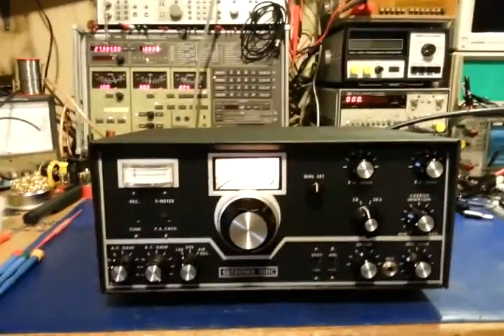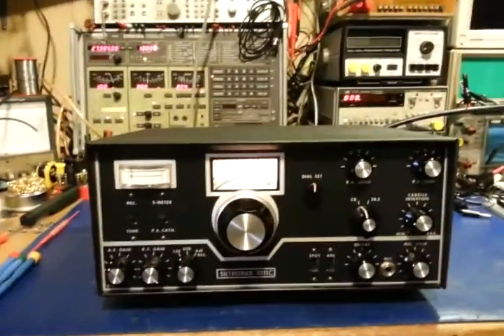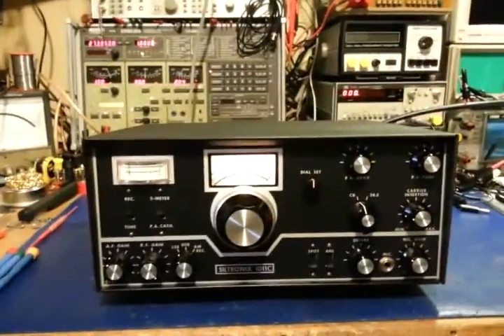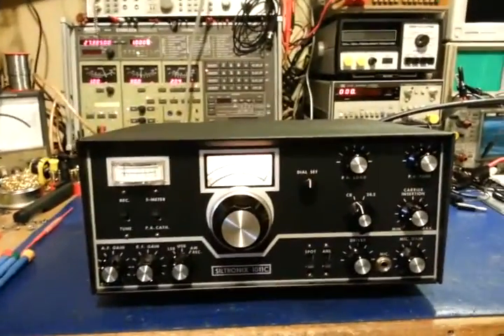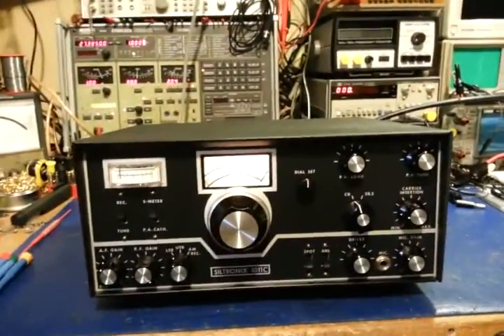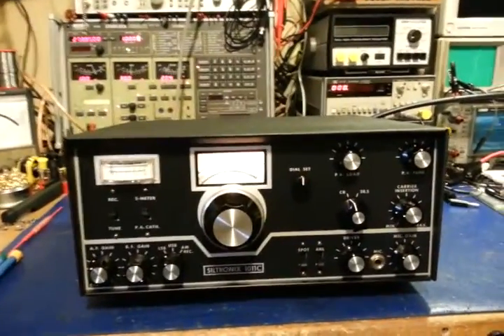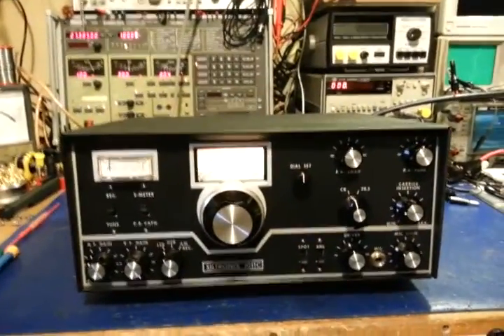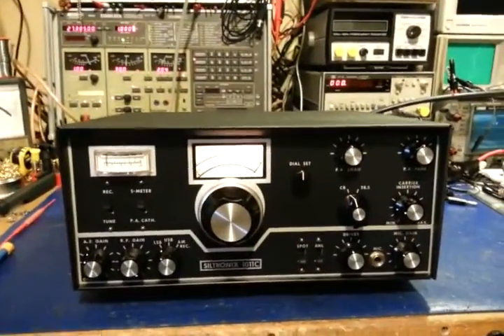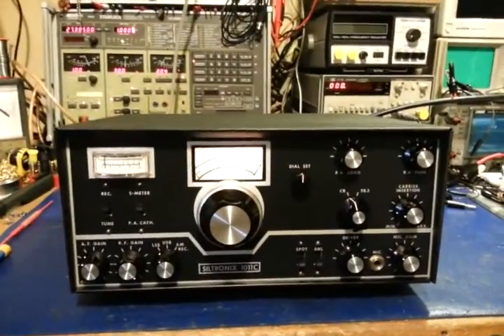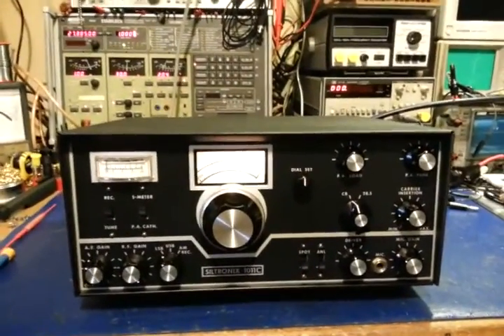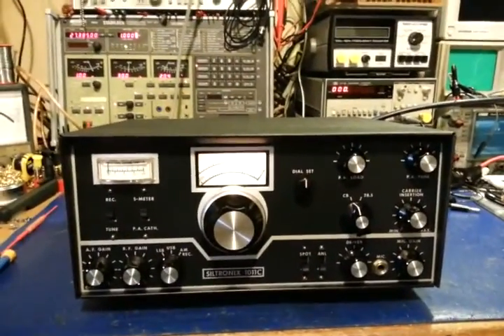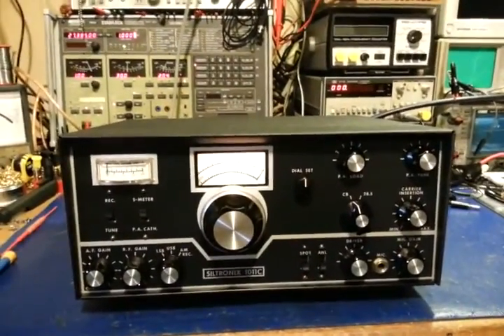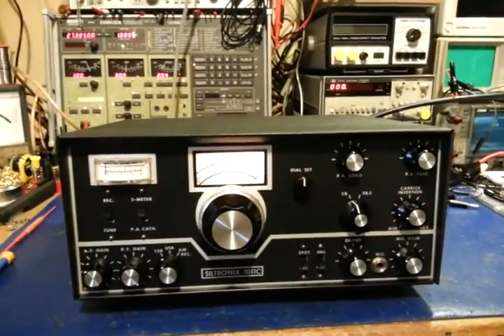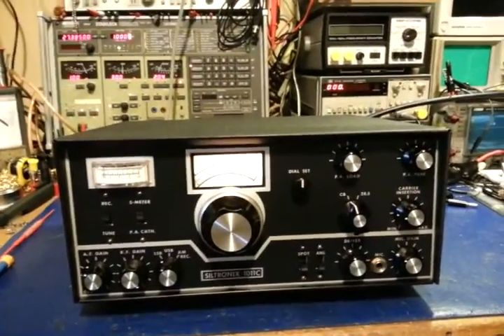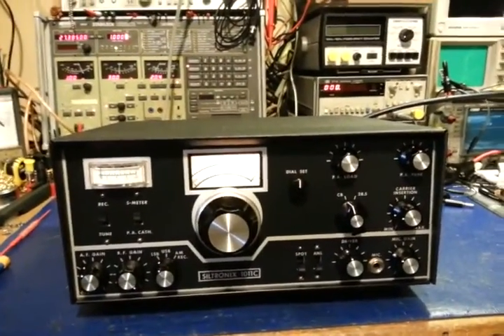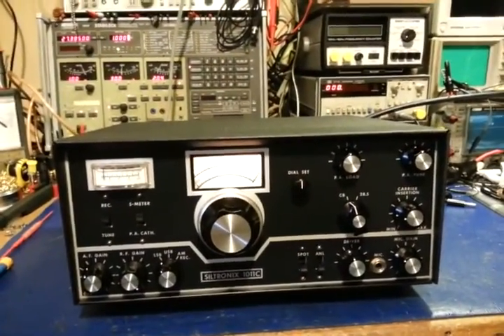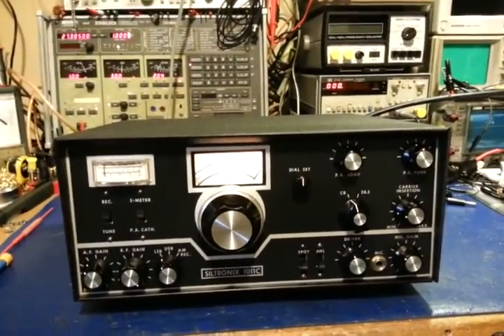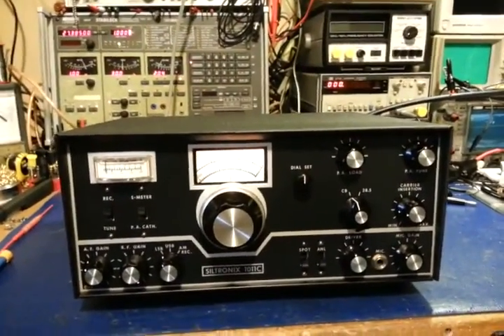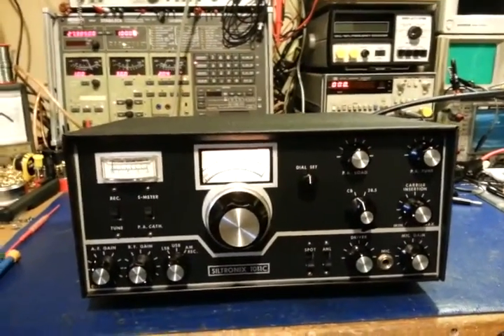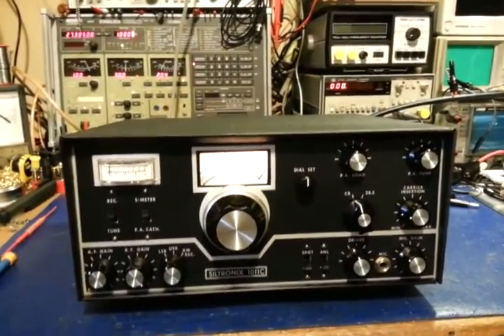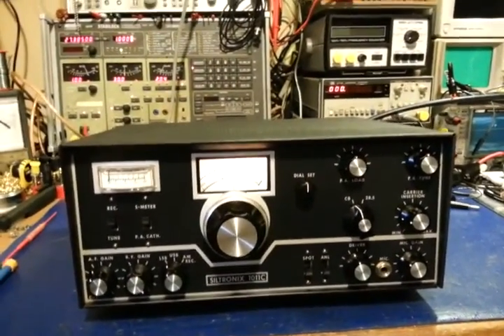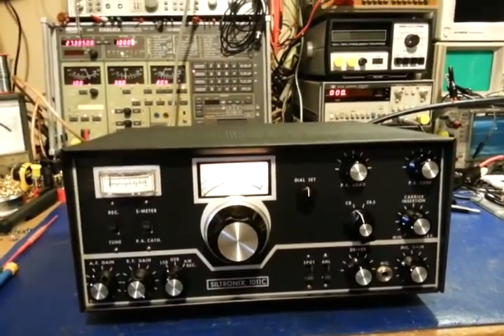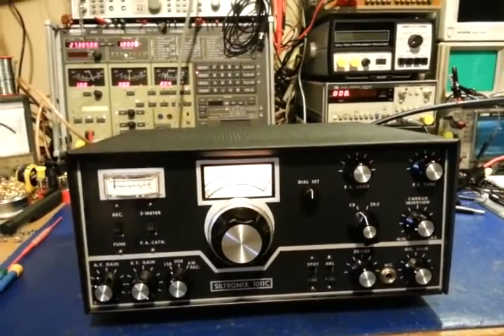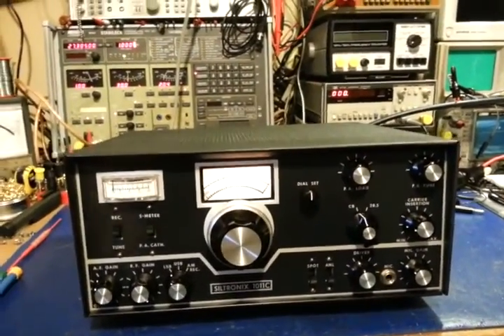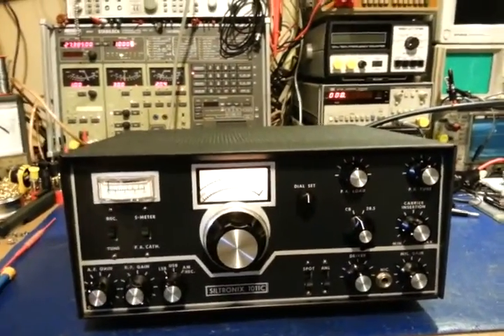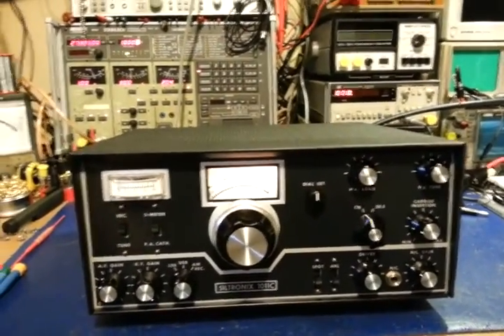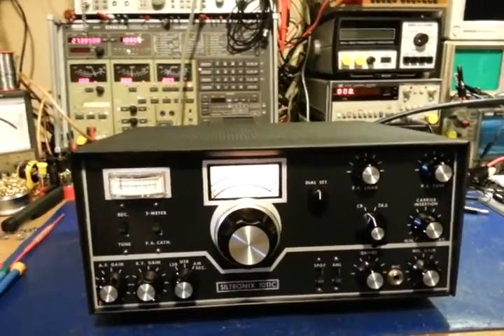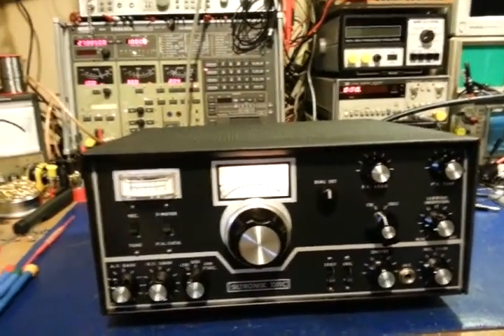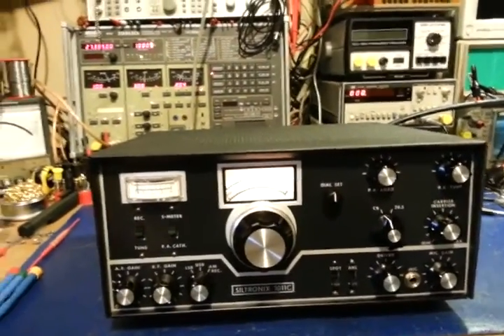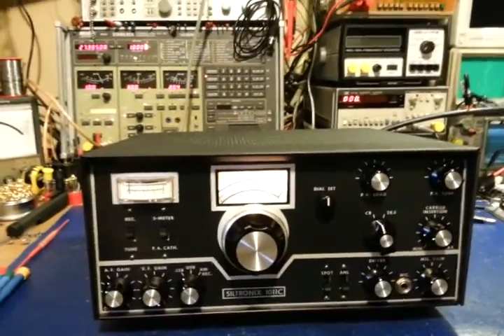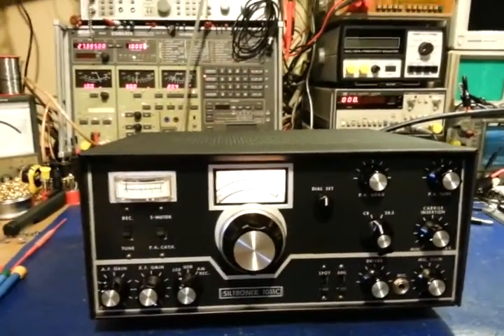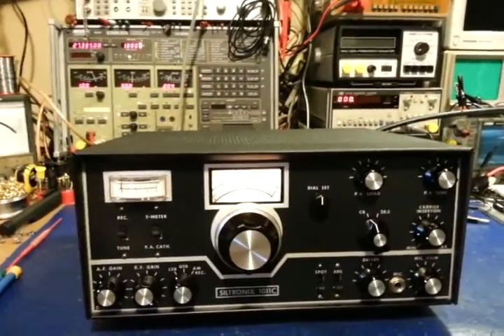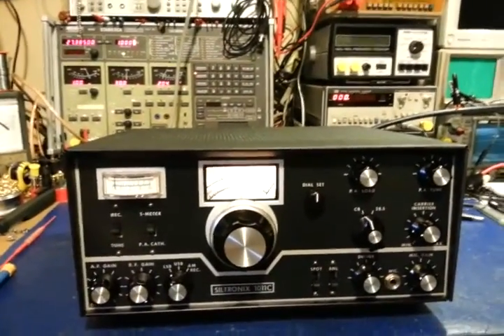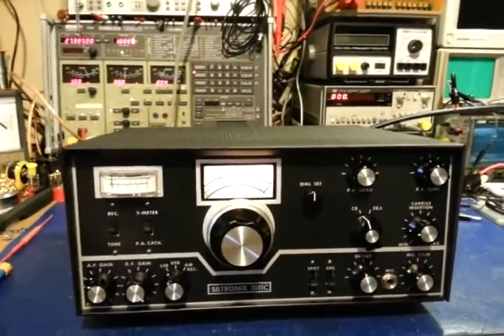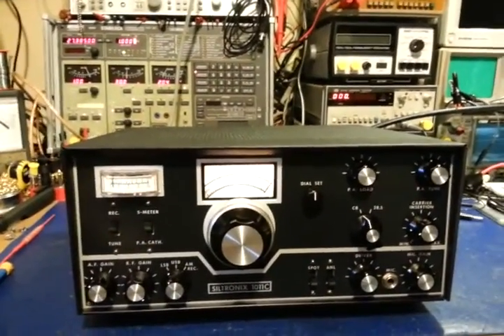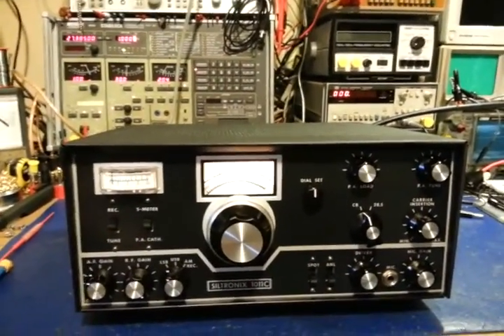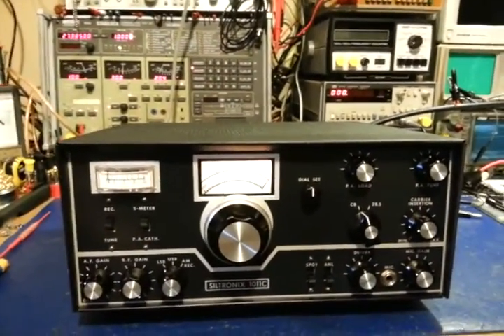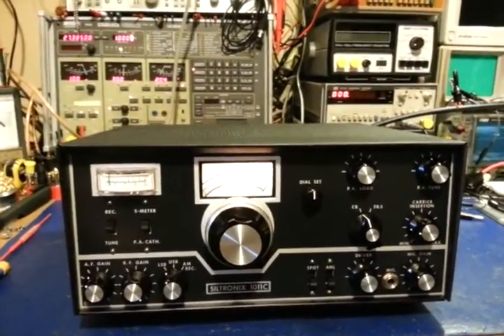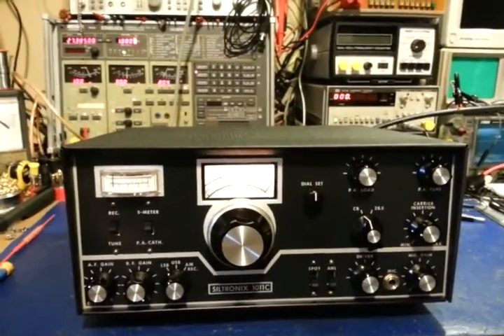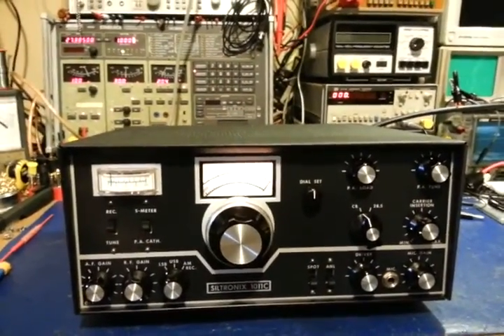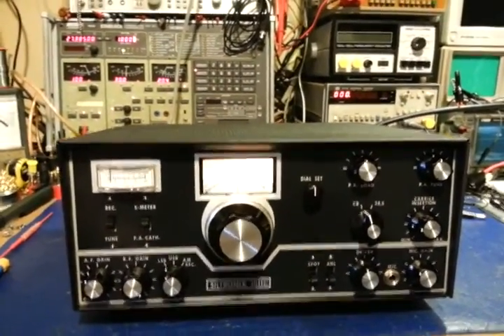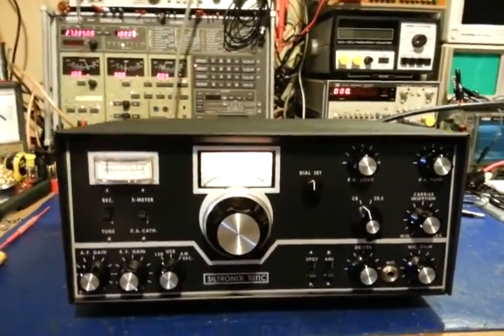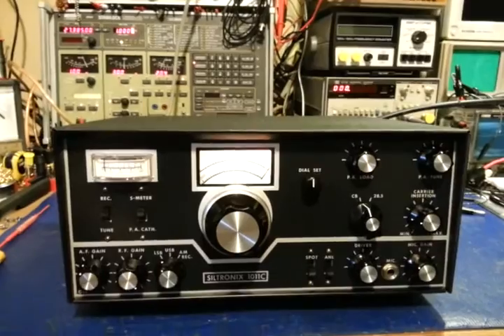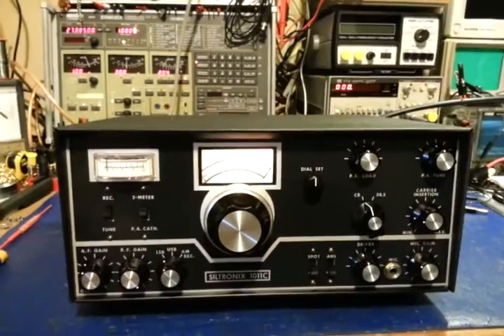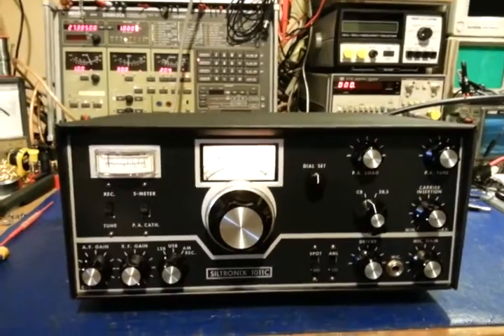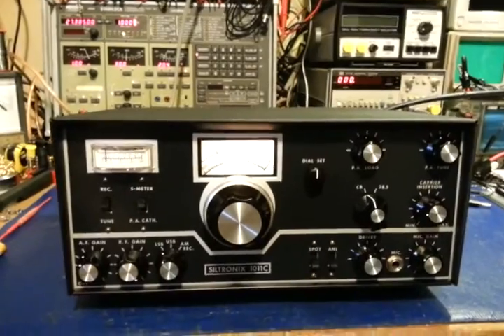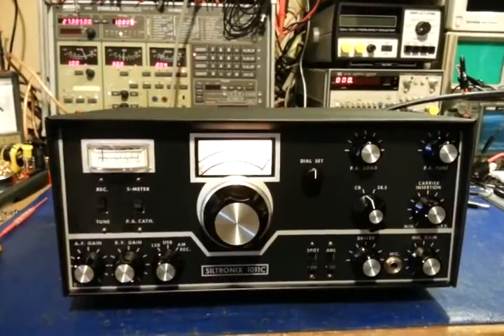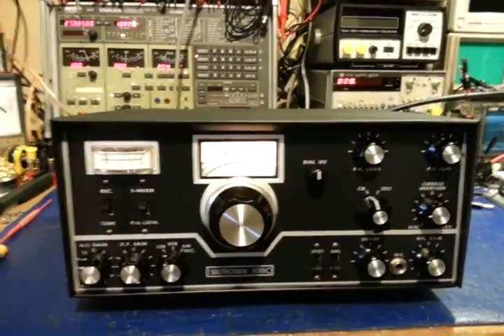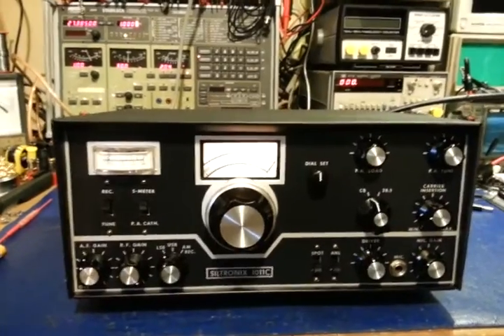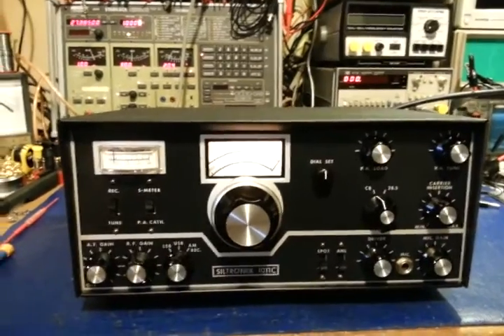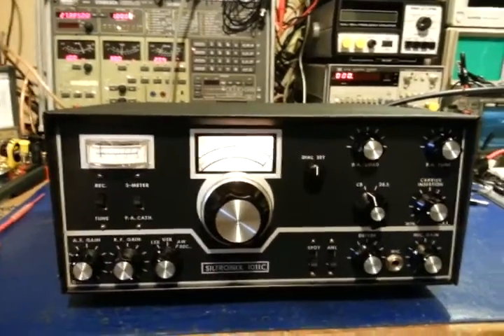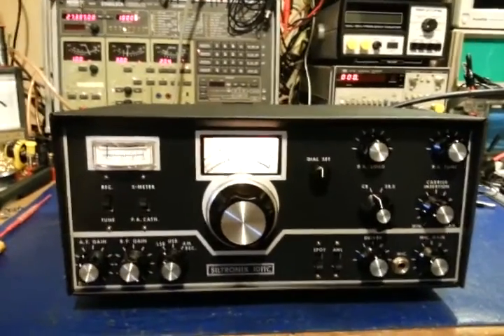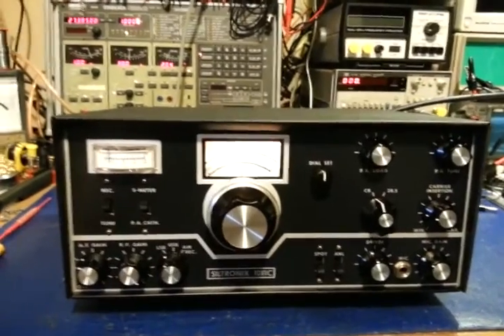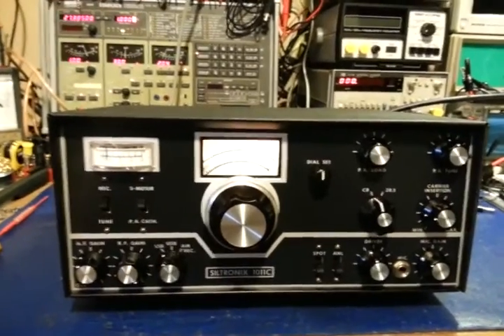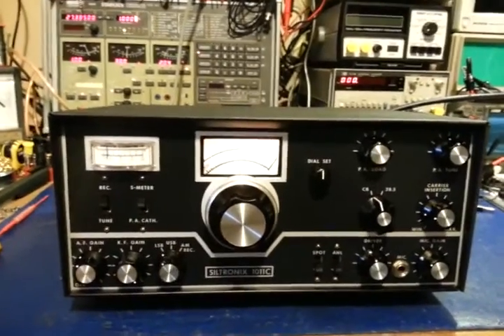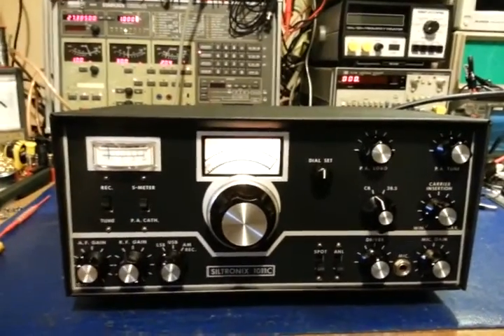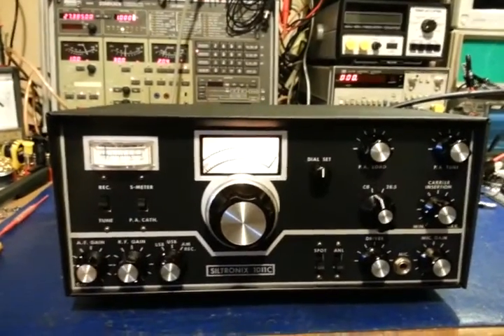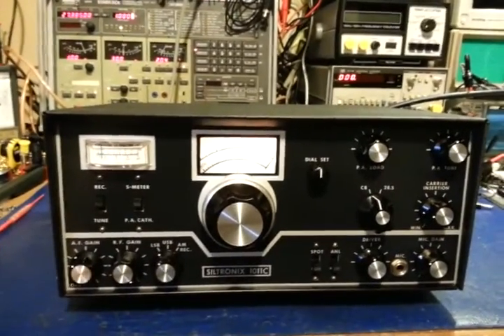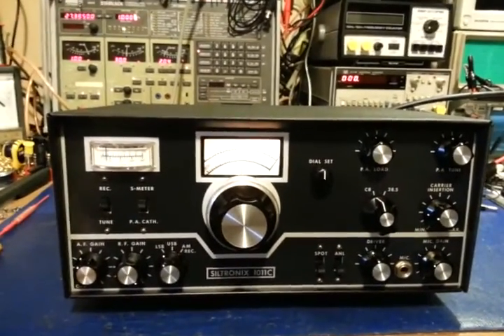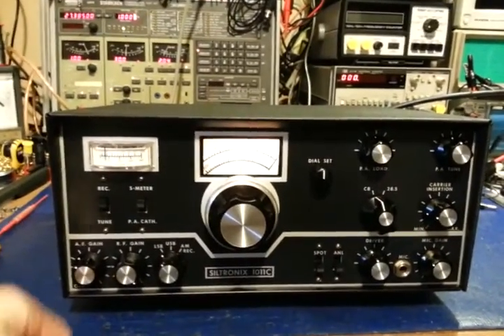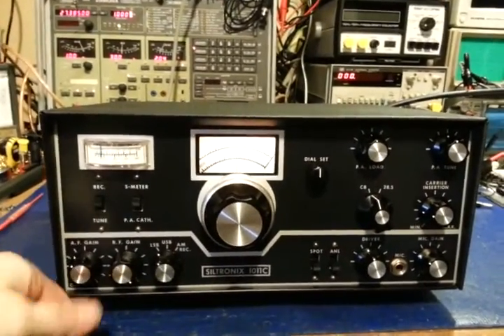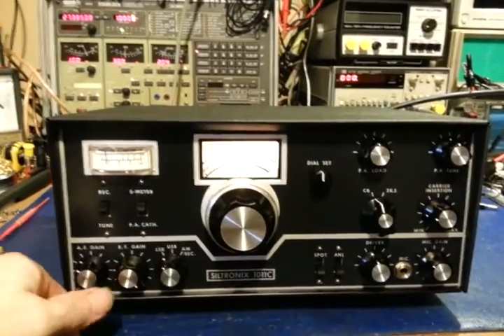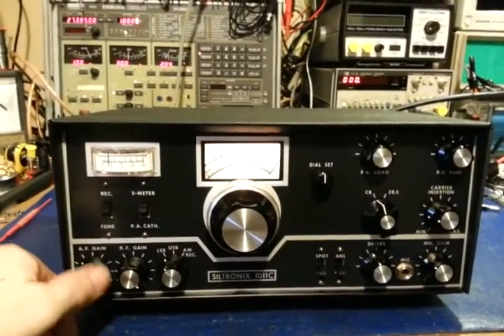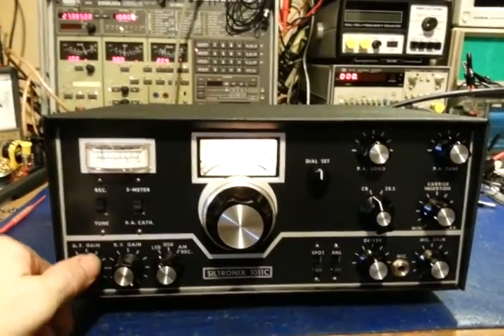Just a quick video to show this Siltronics 1011C, mainly to show the condition of it.